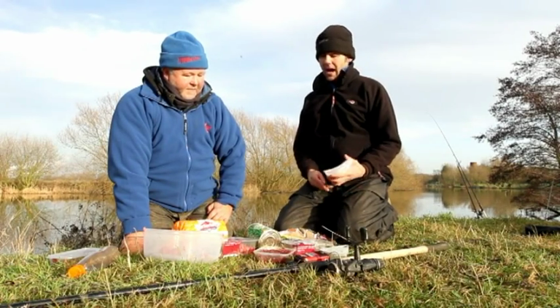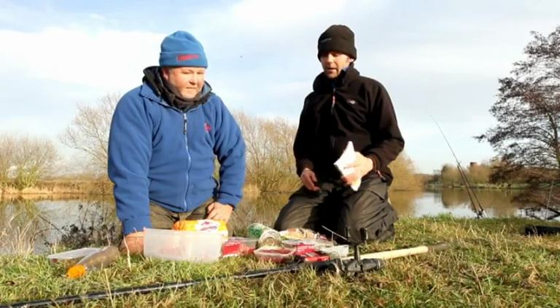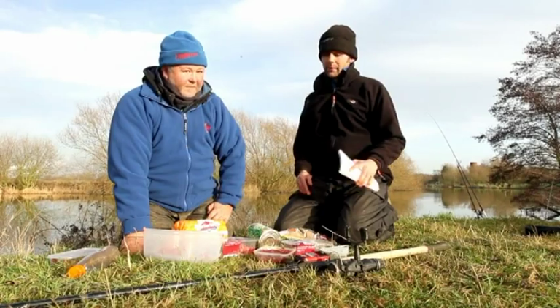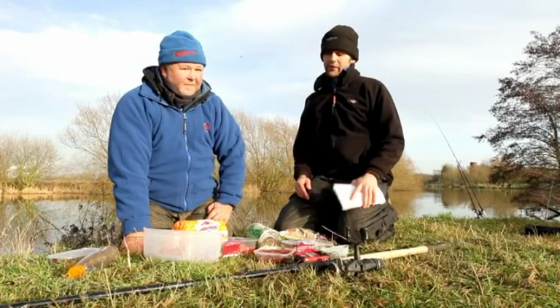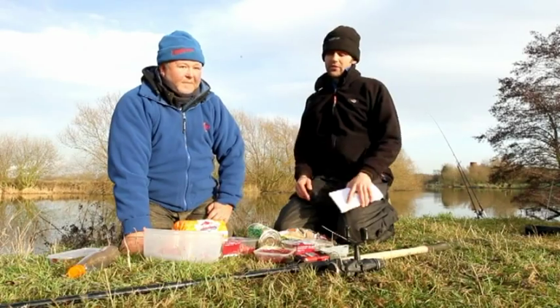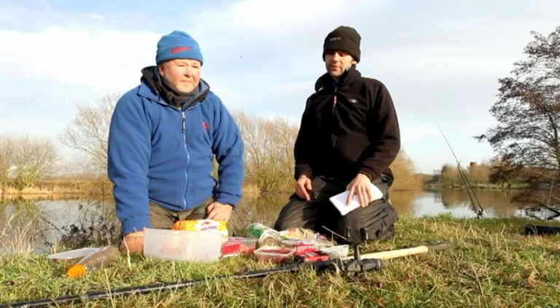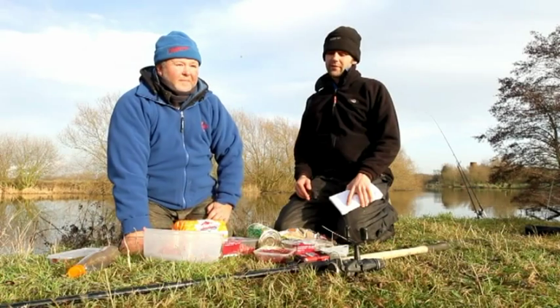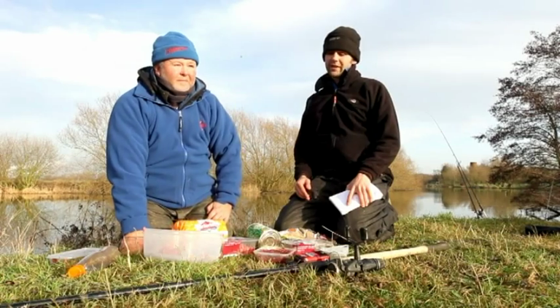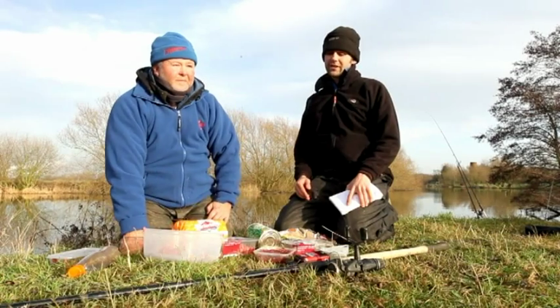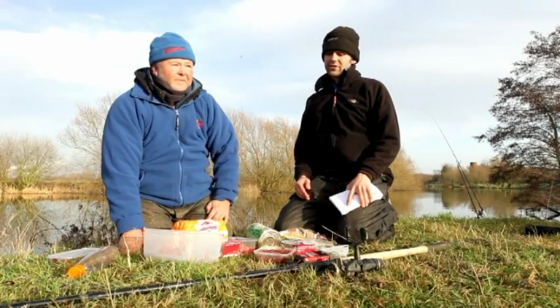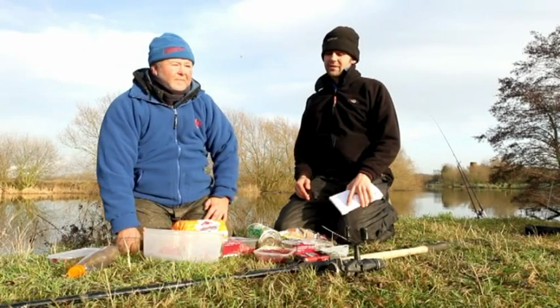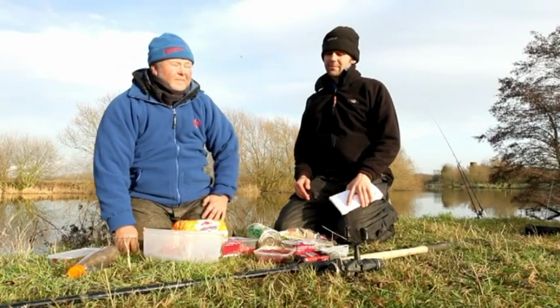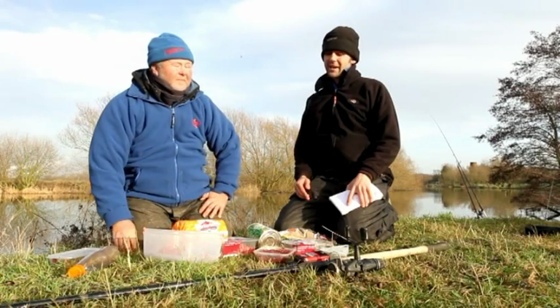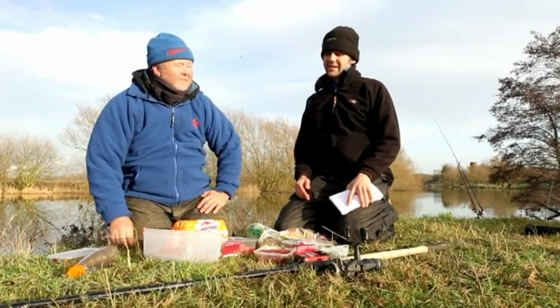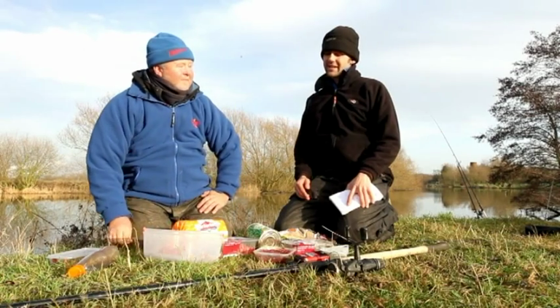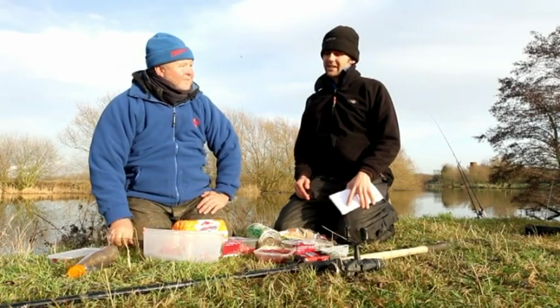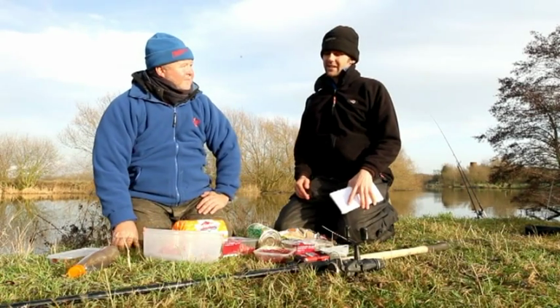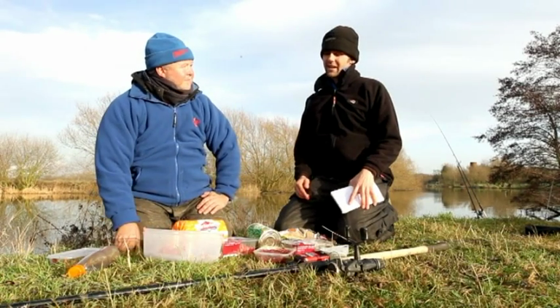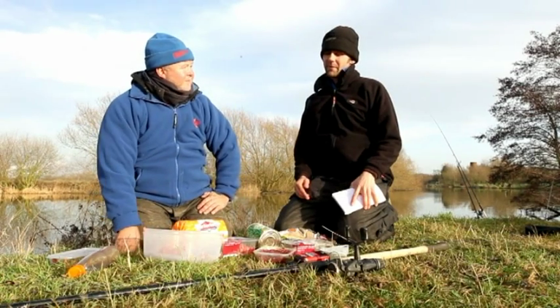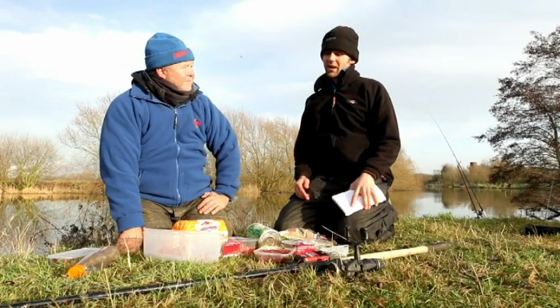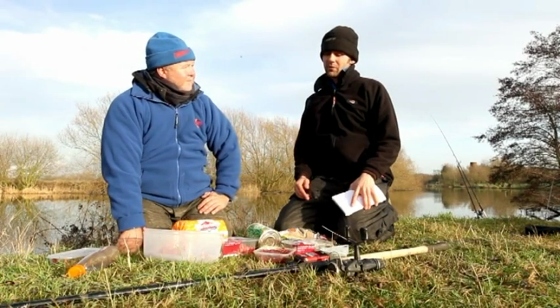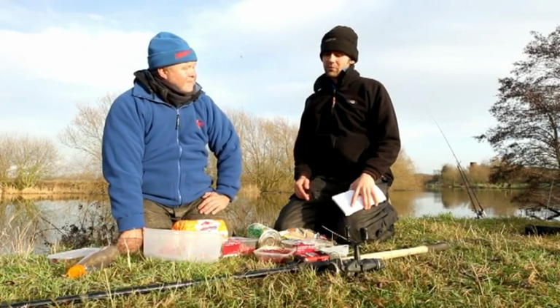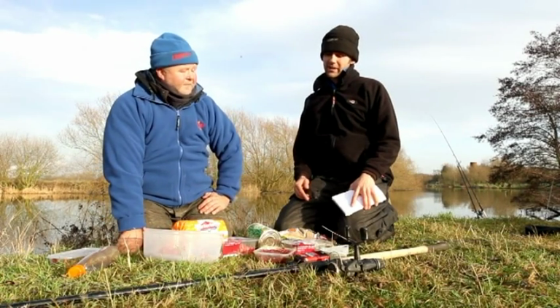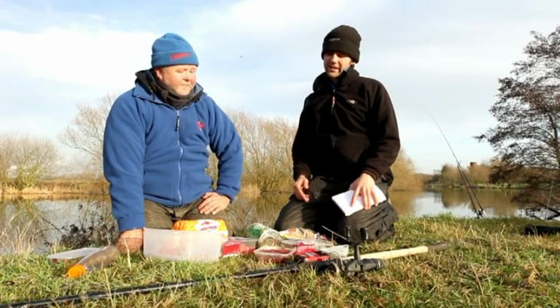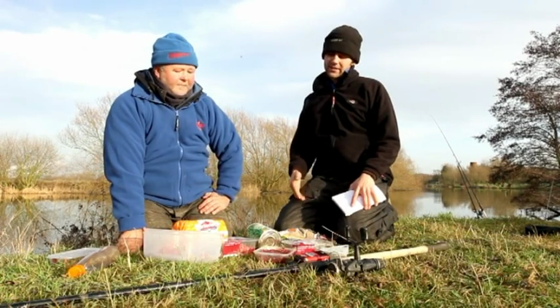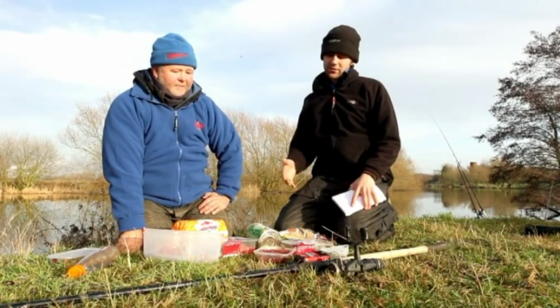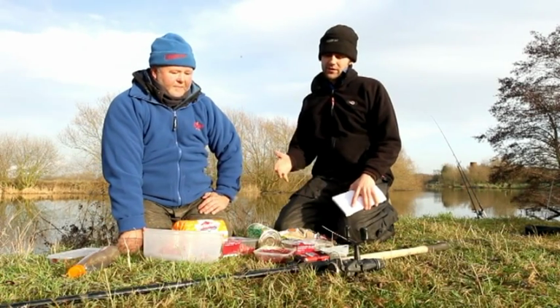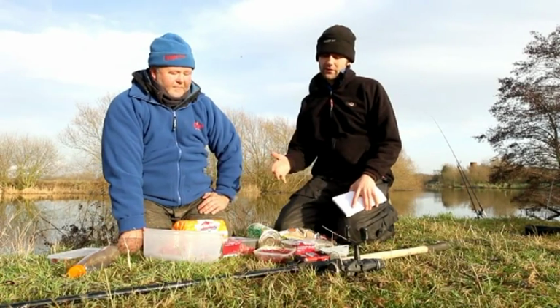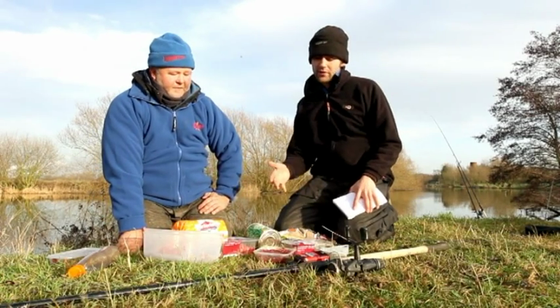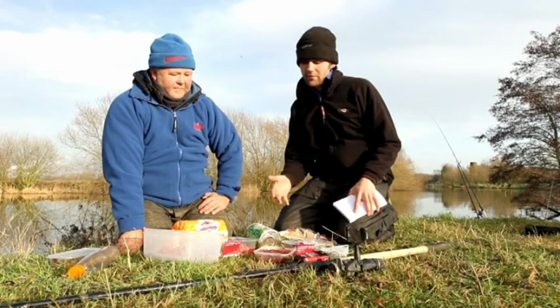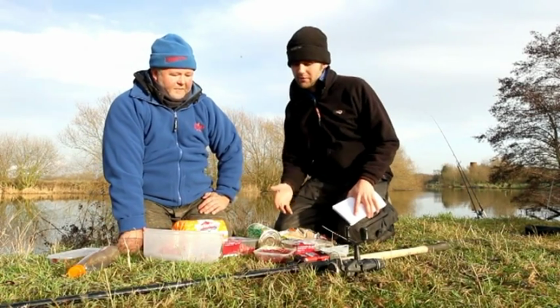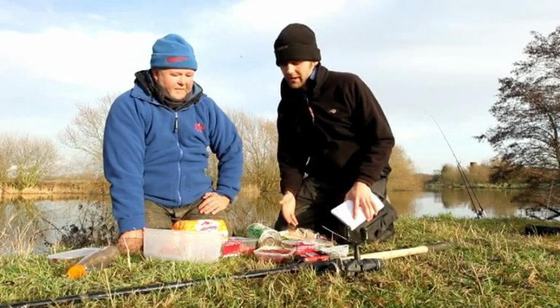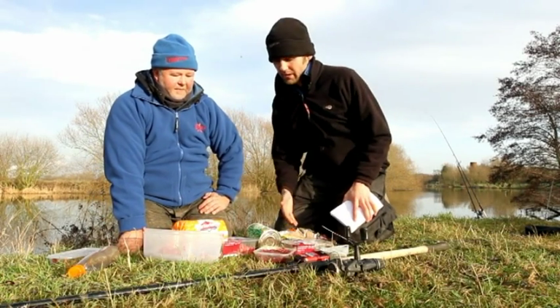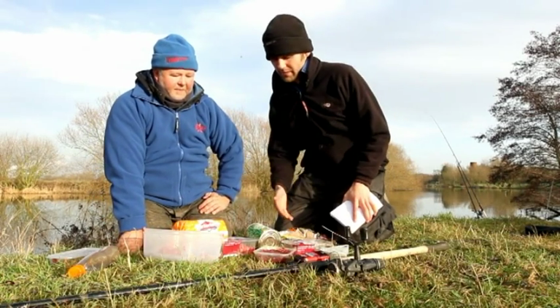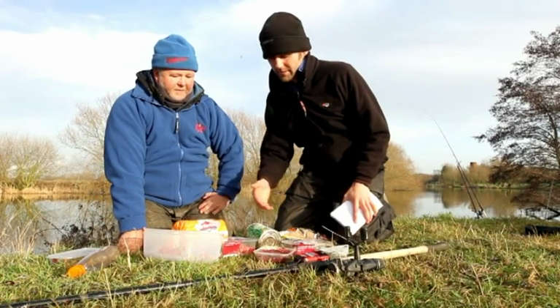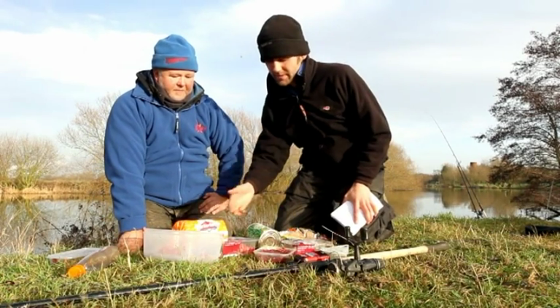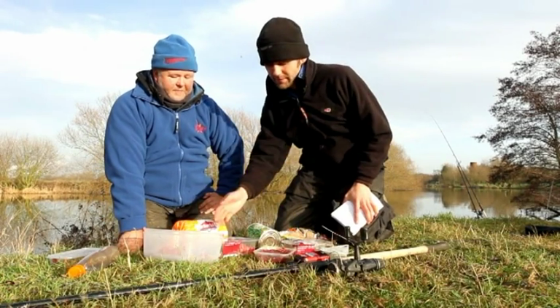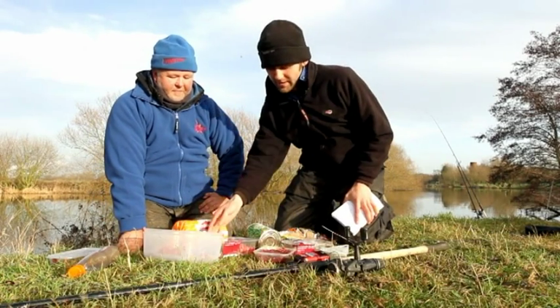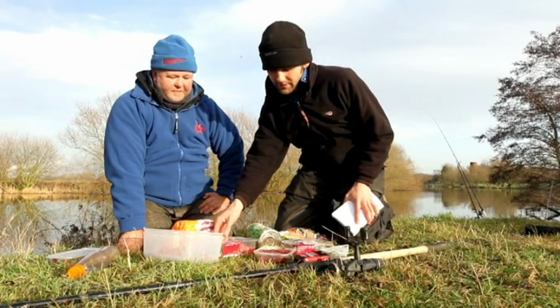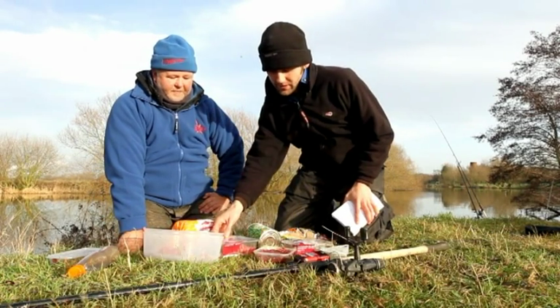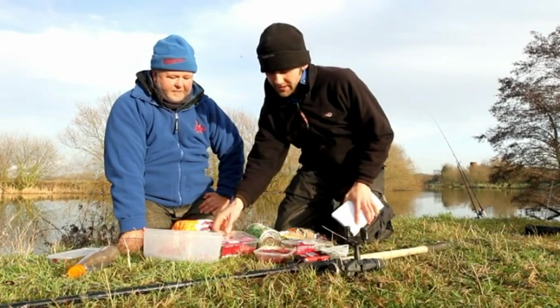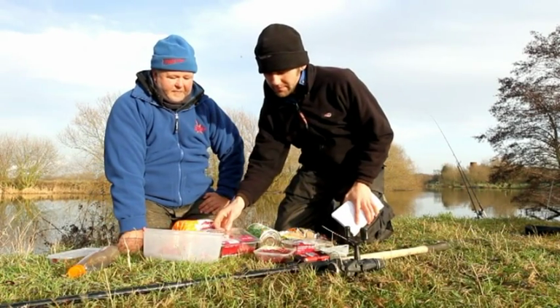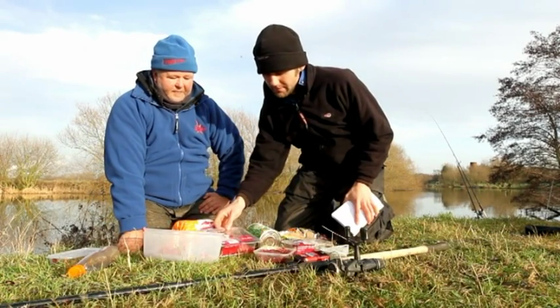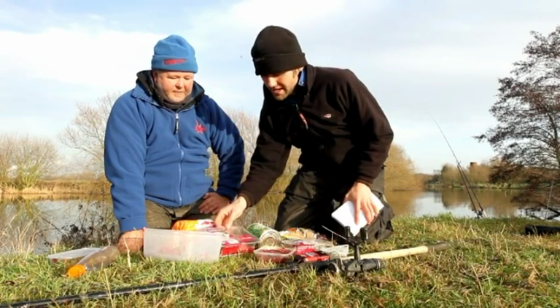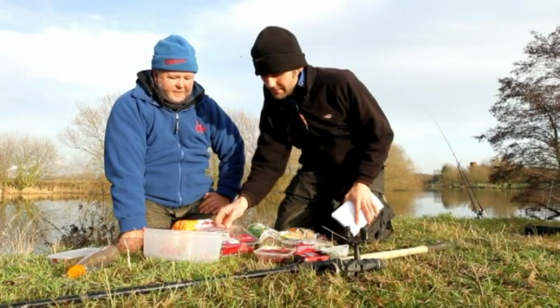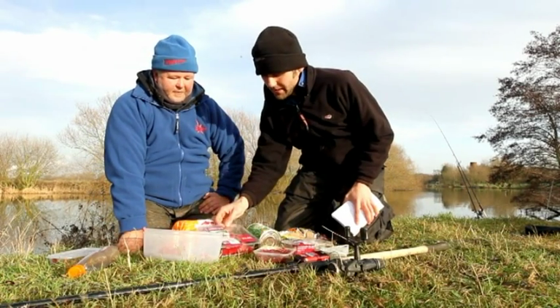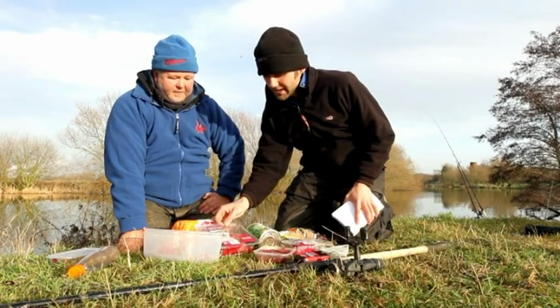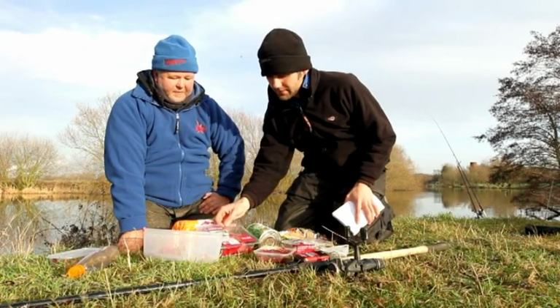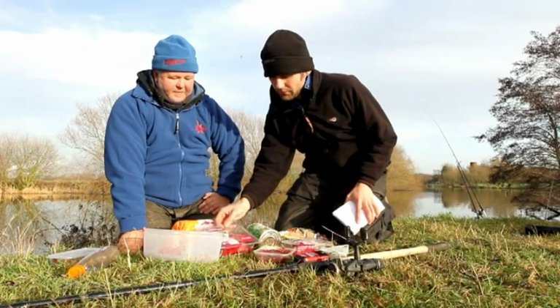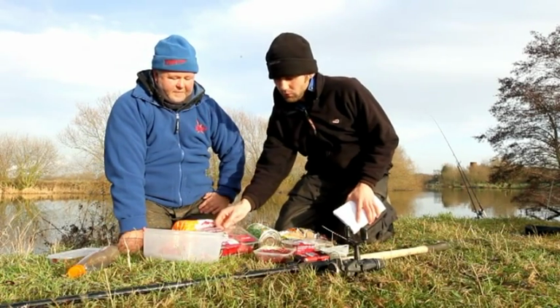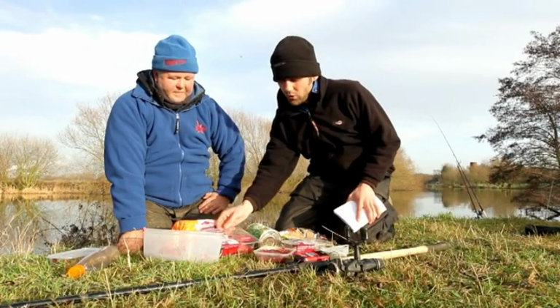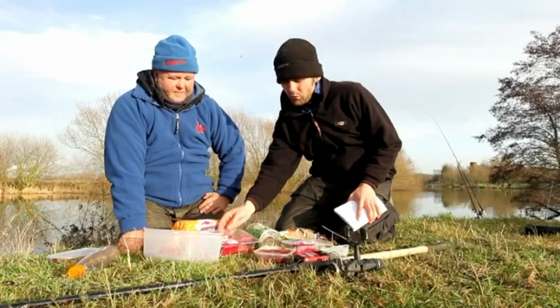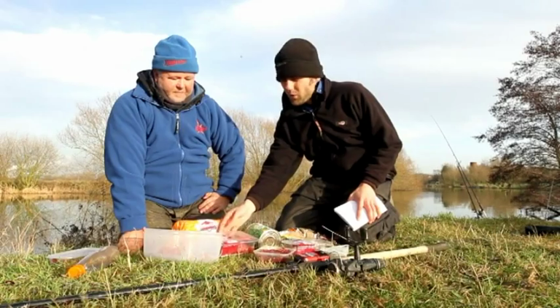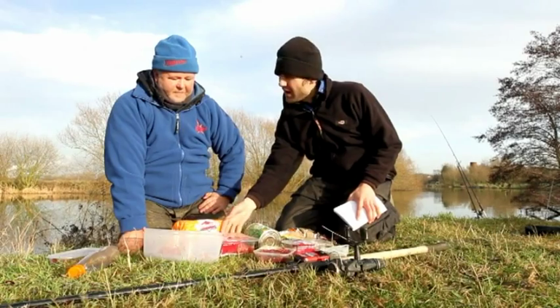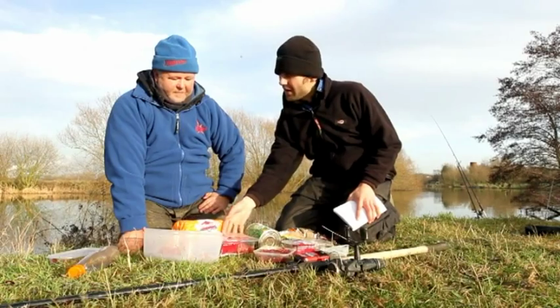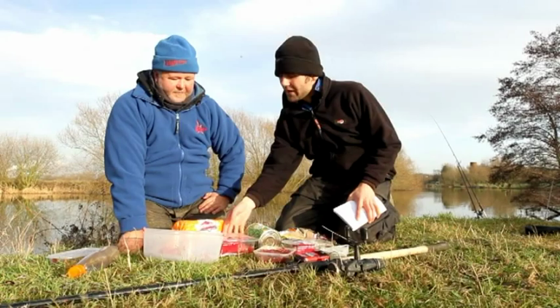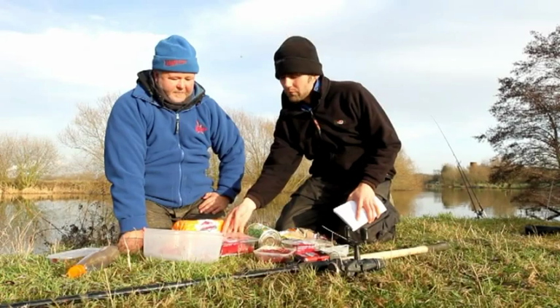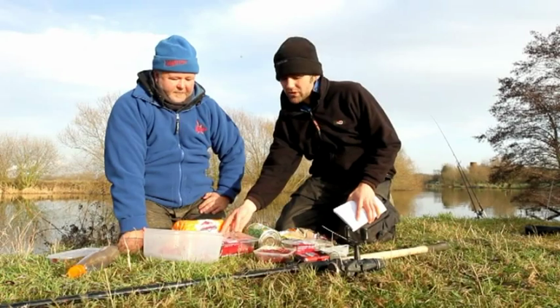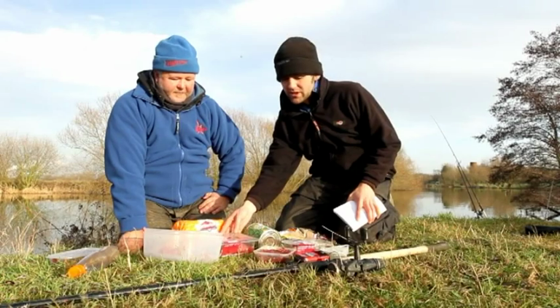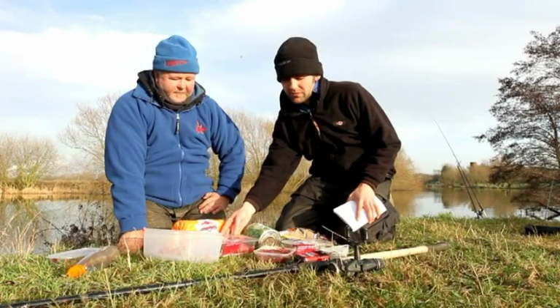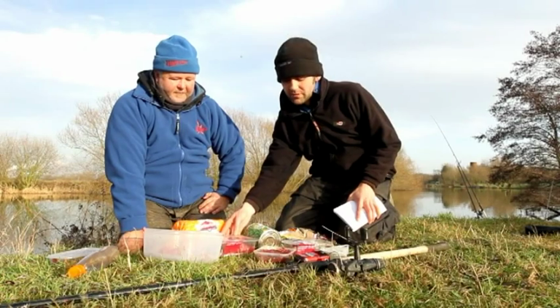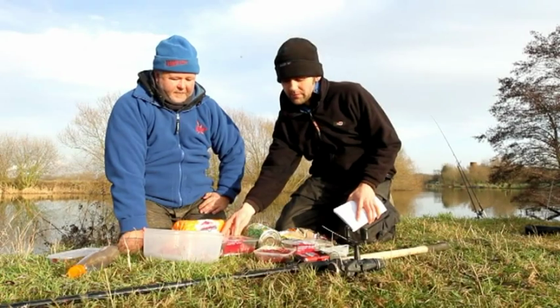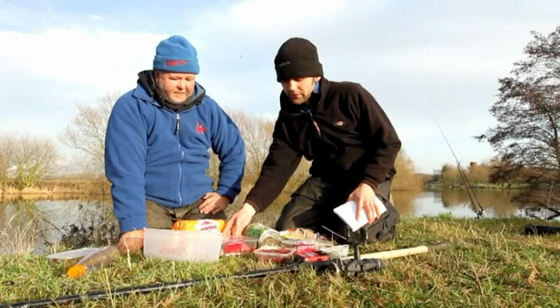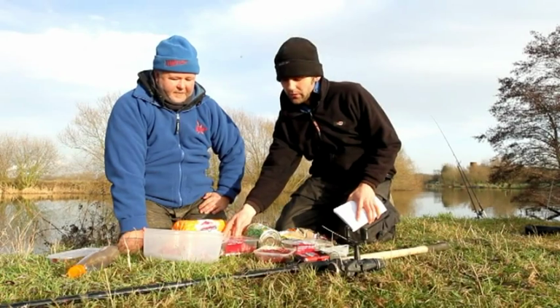We've got some very interesting baits here today Mark. Can you talk us through them, especially these meat baits — what are they and what do you use them for?